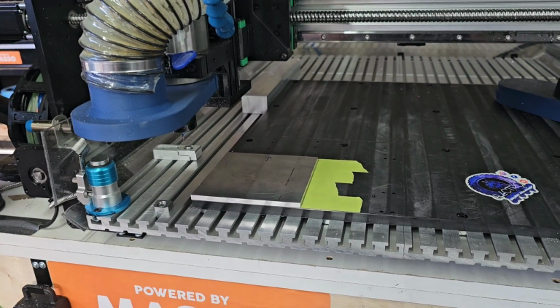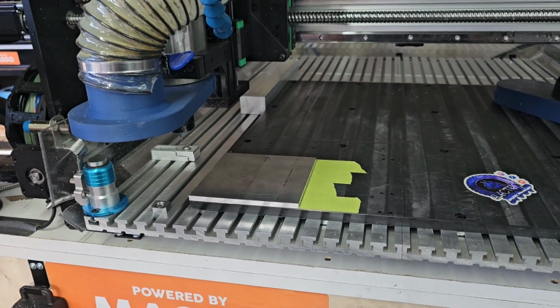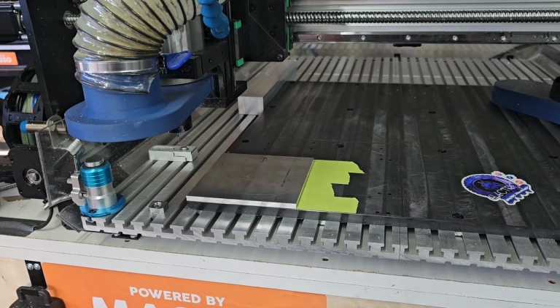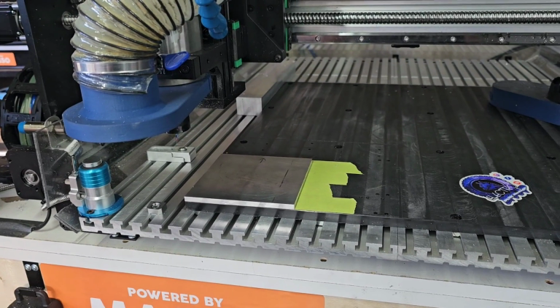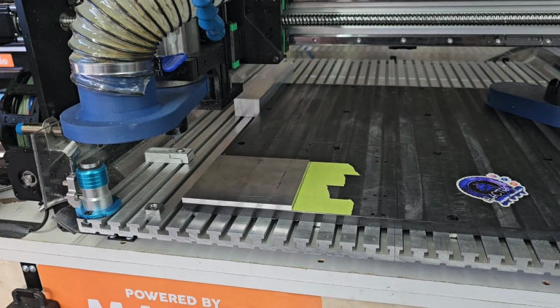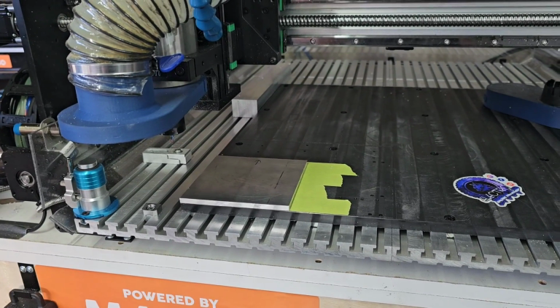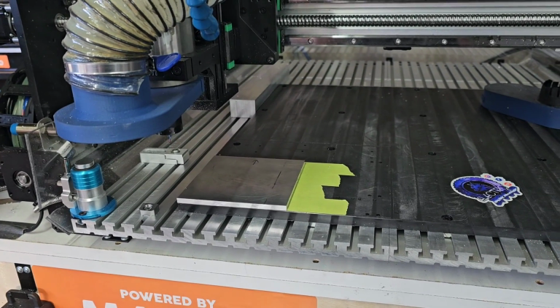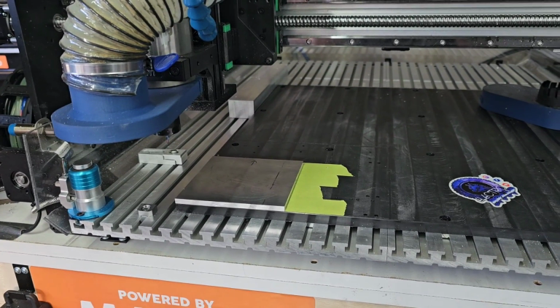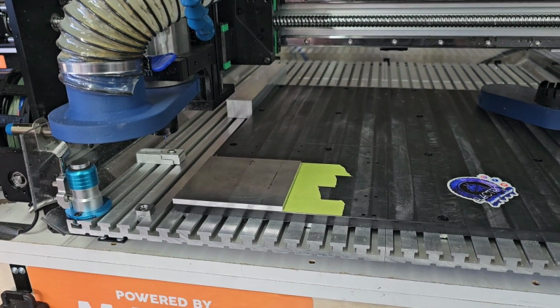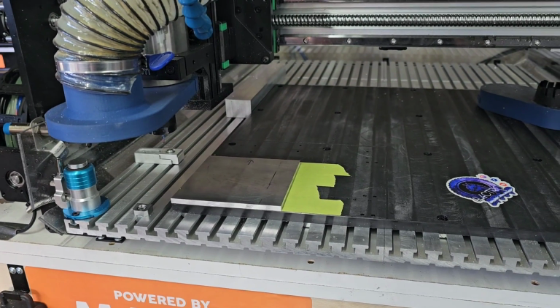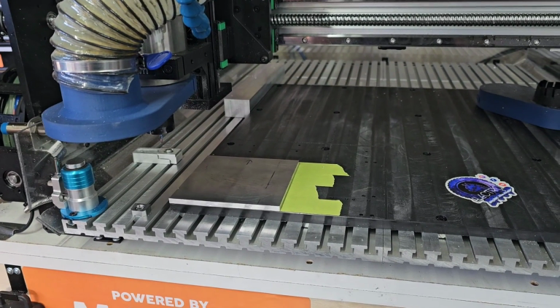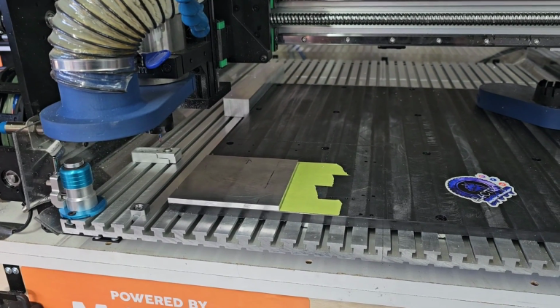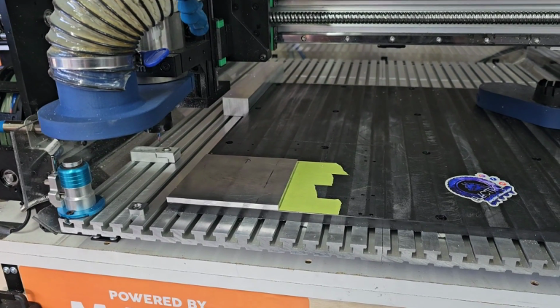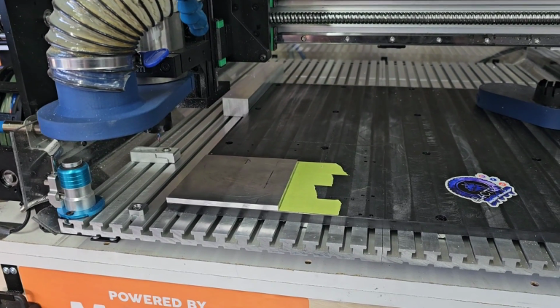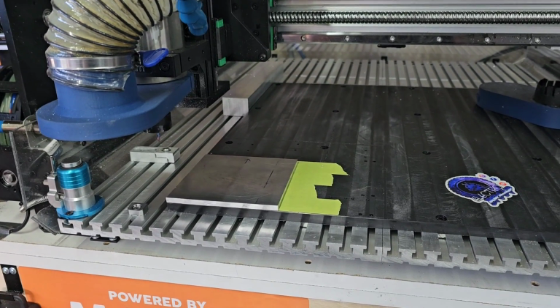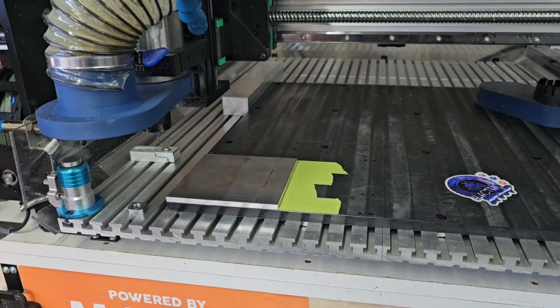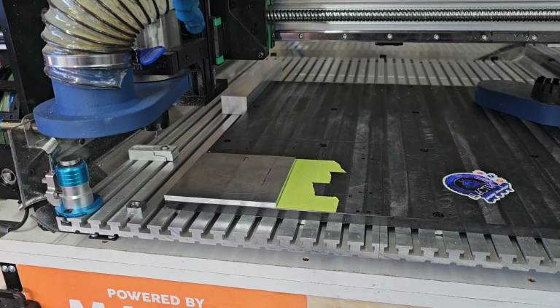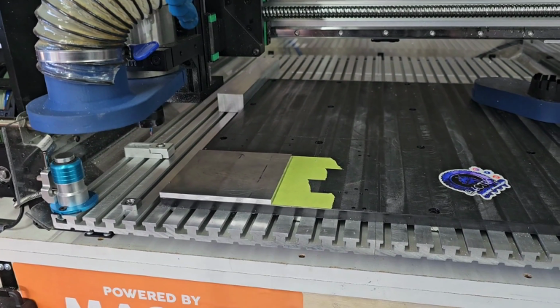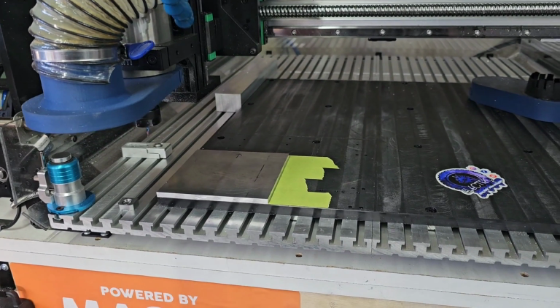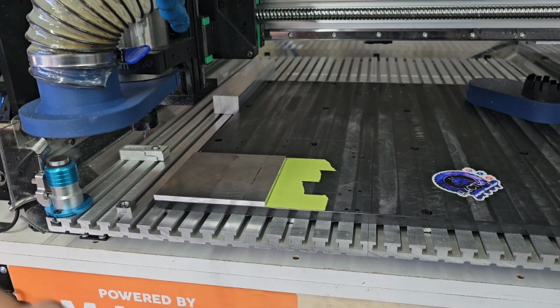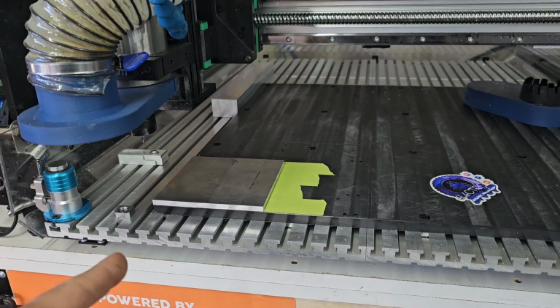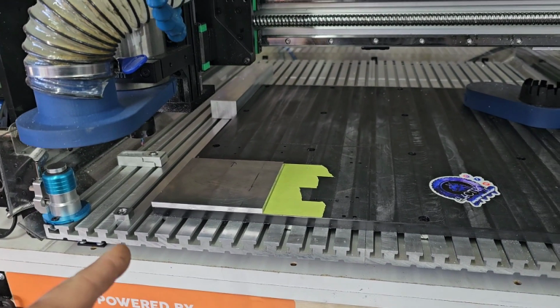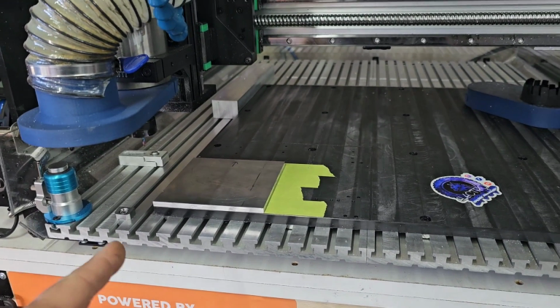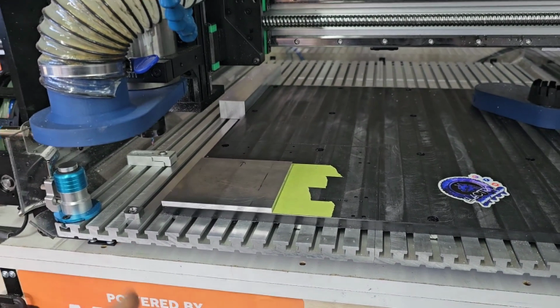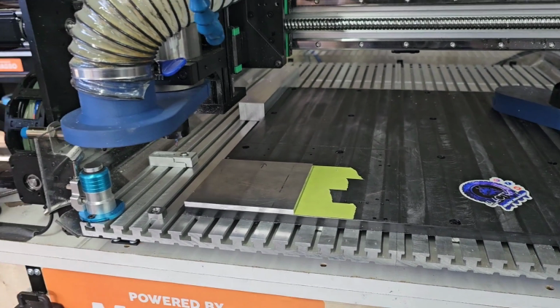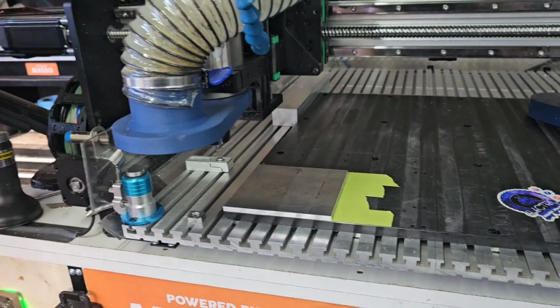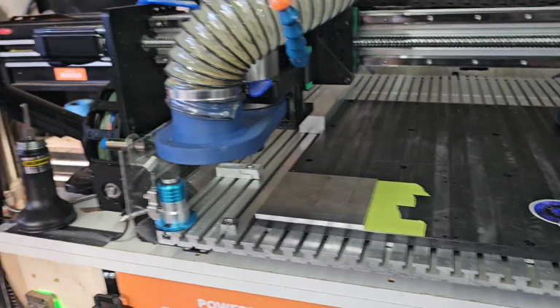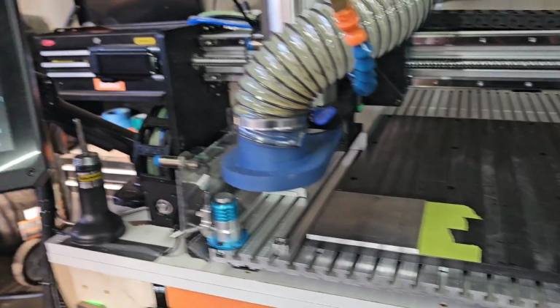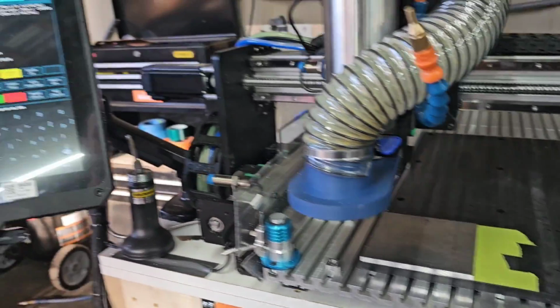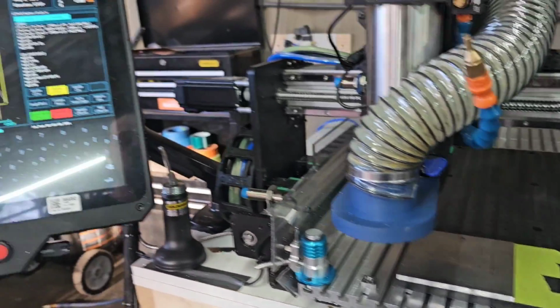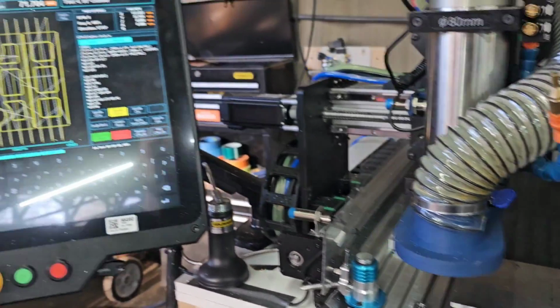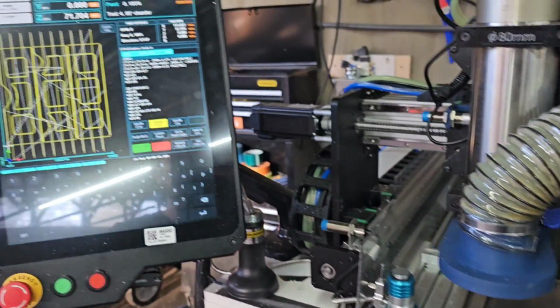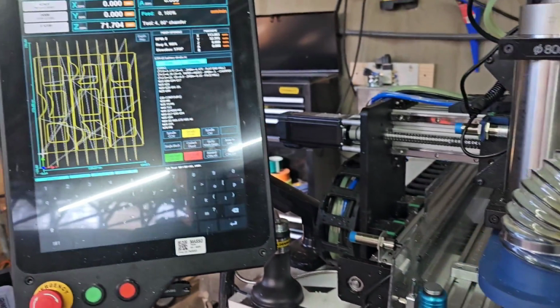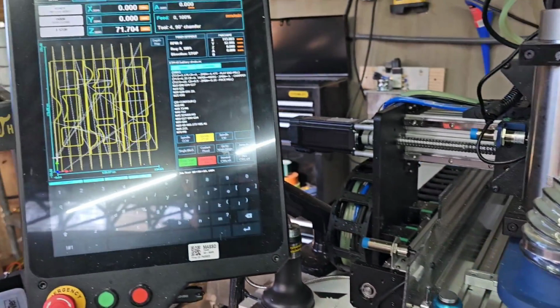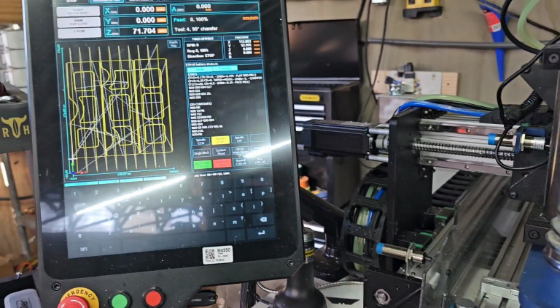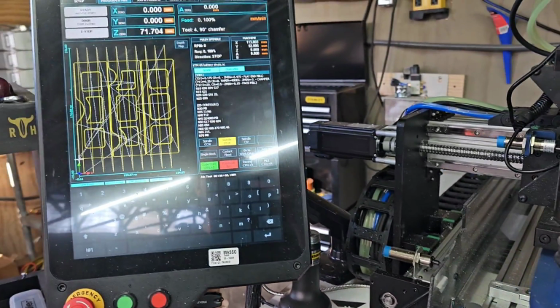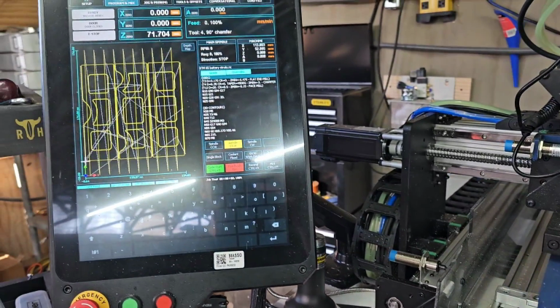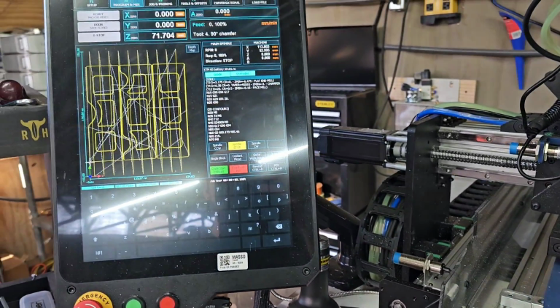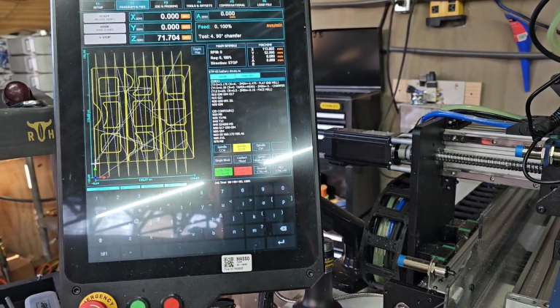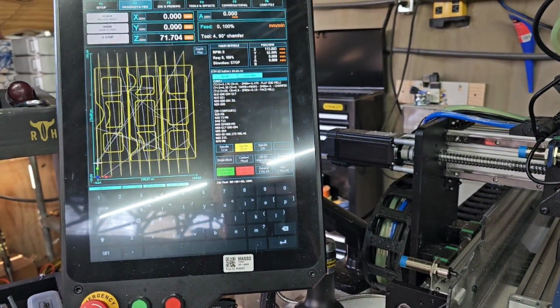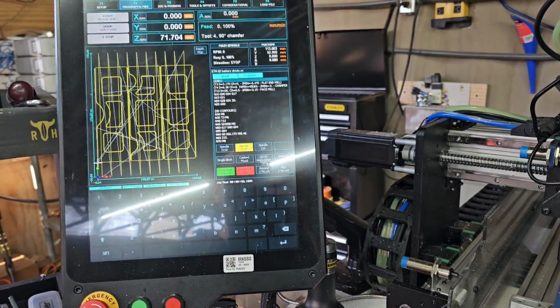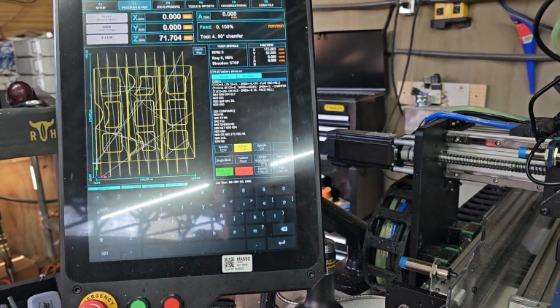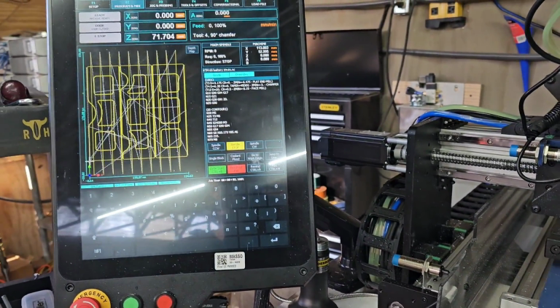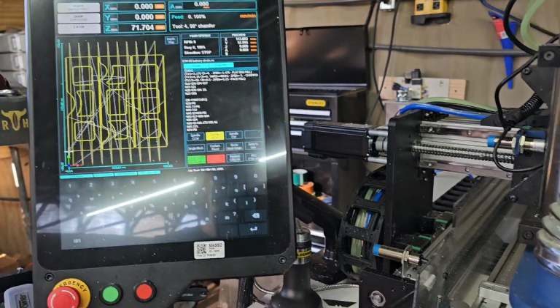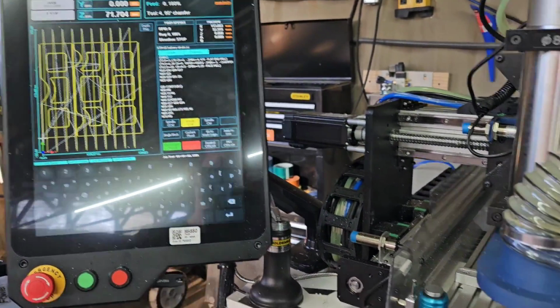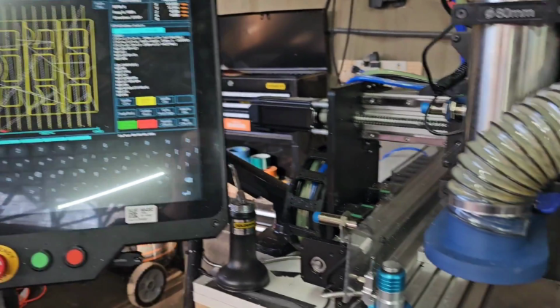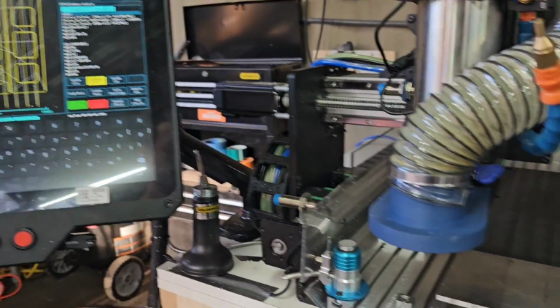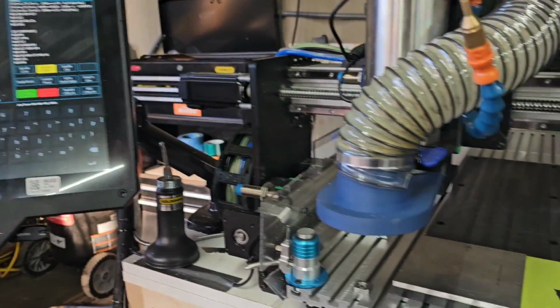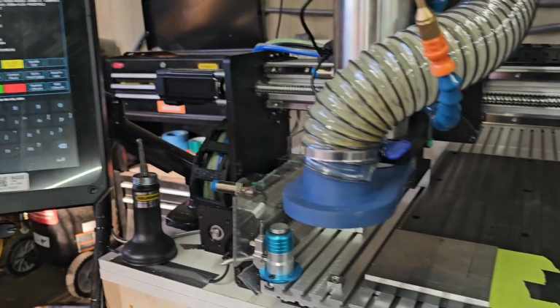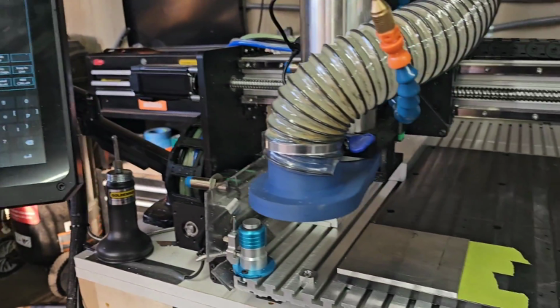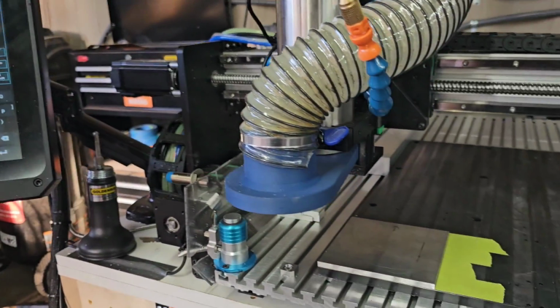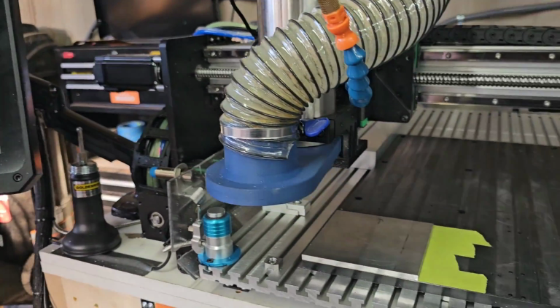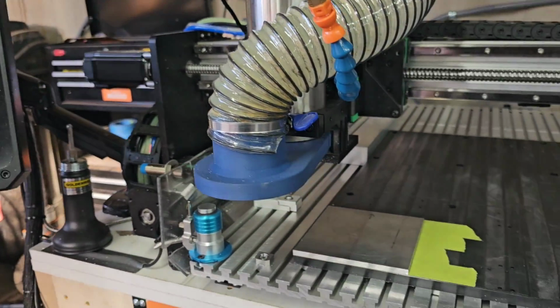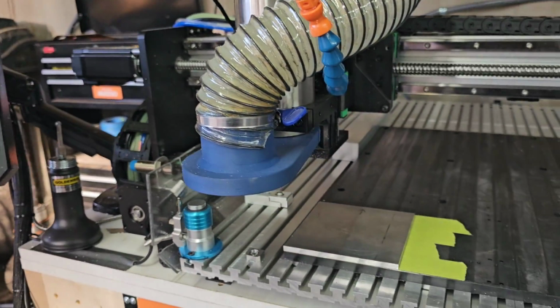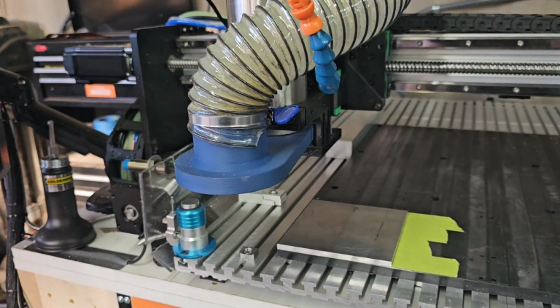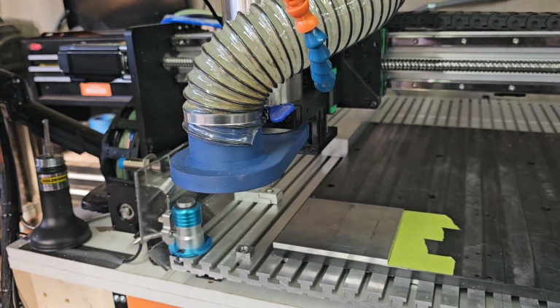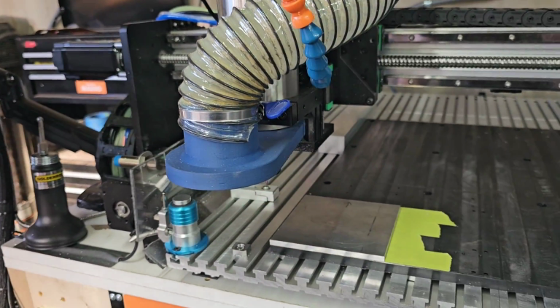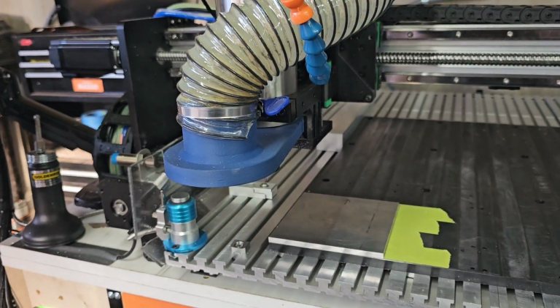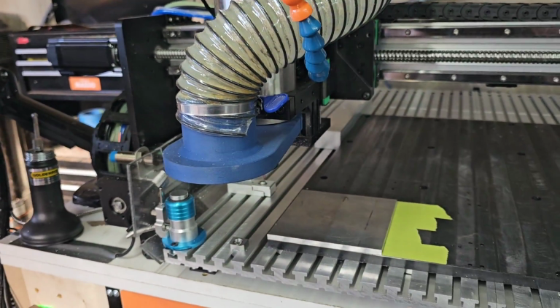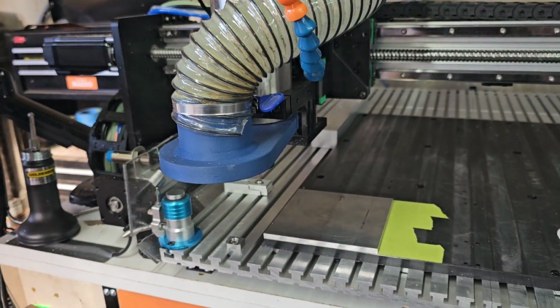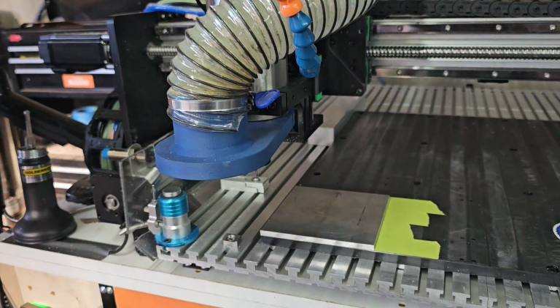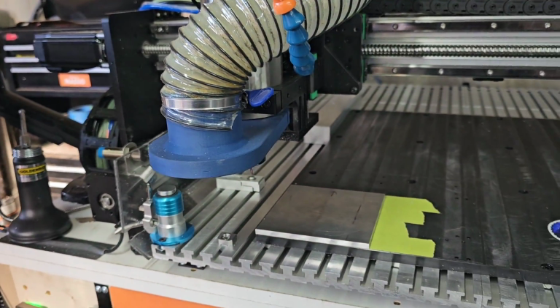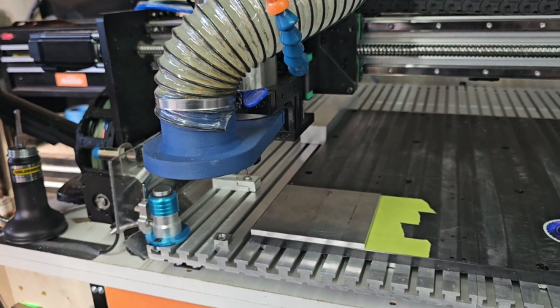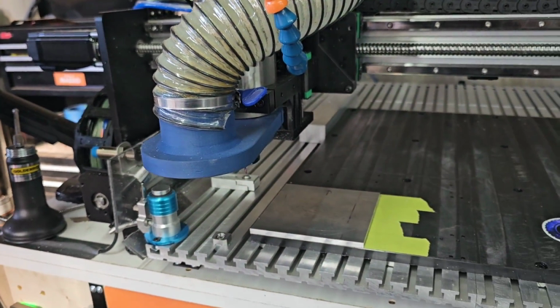All right guys, we're over here at the CNC. The work has been prepped, we've got the program loaded. All we need to do is push play.